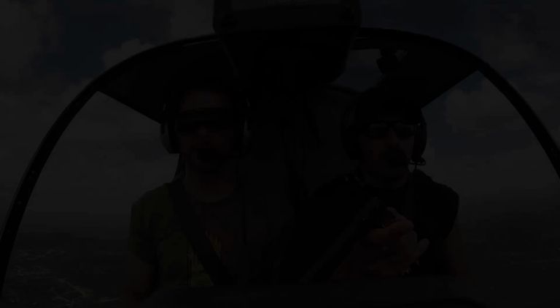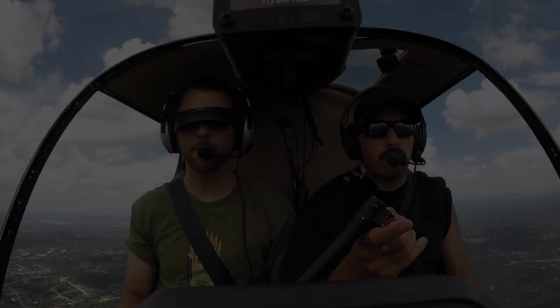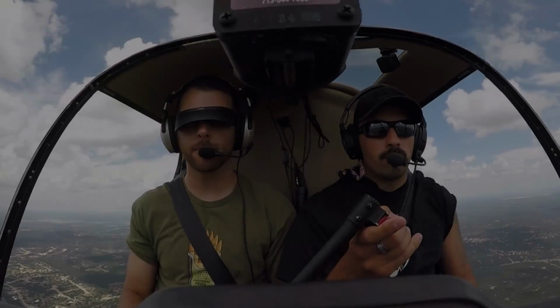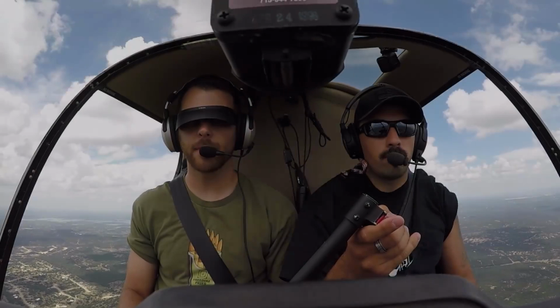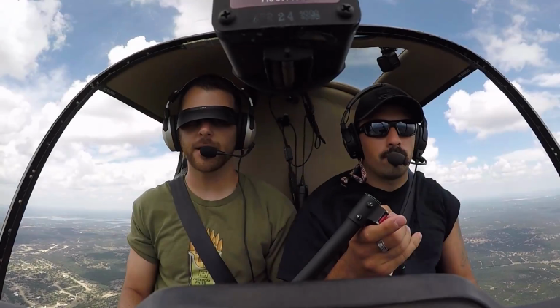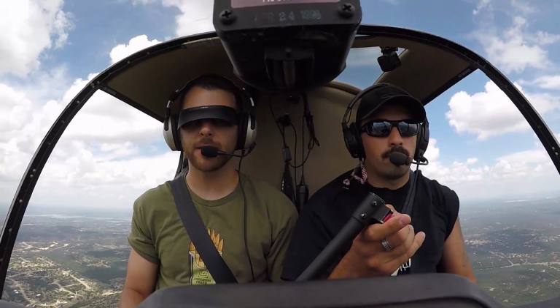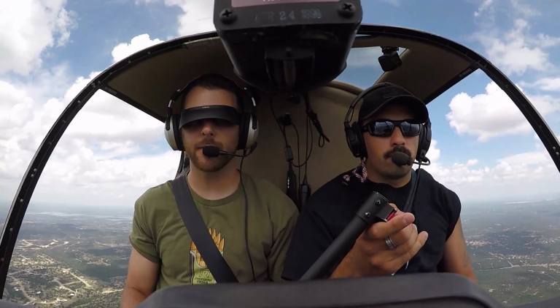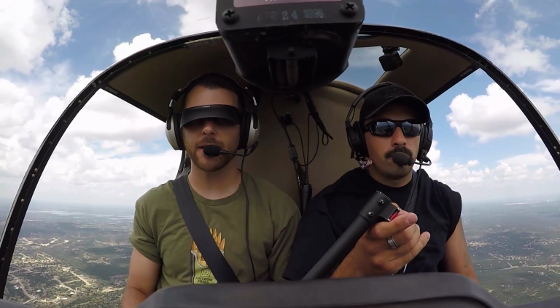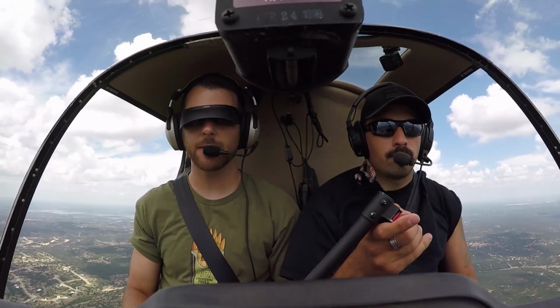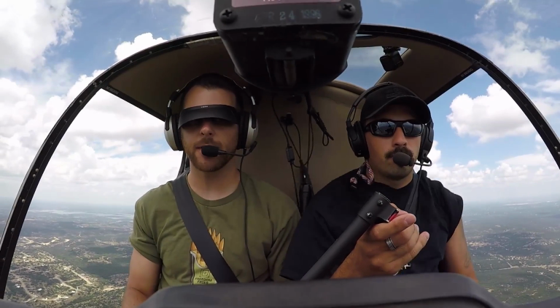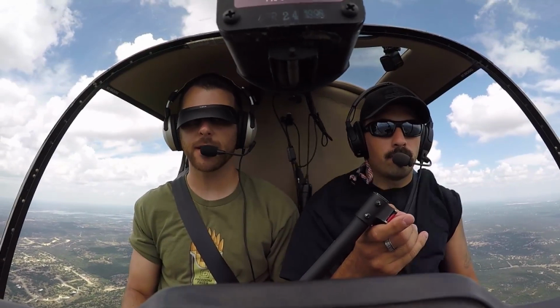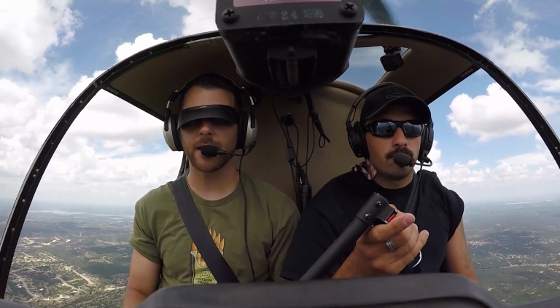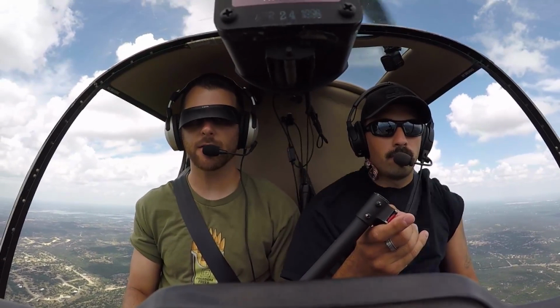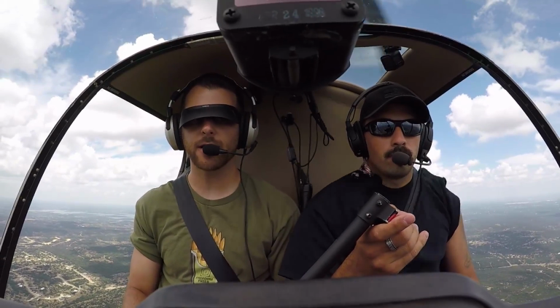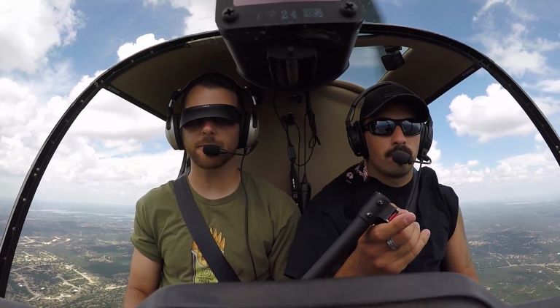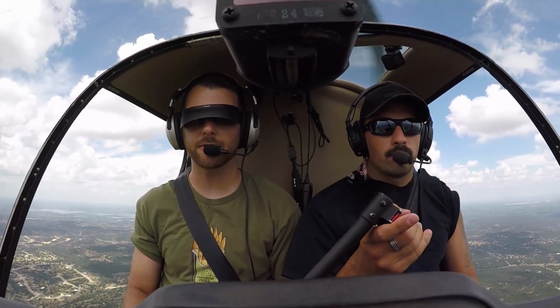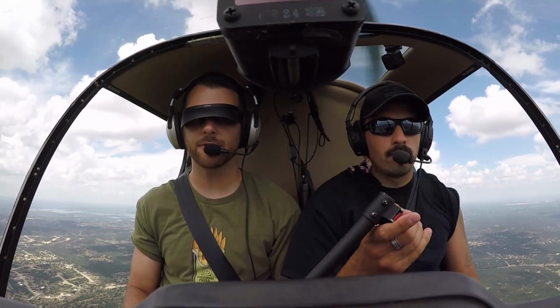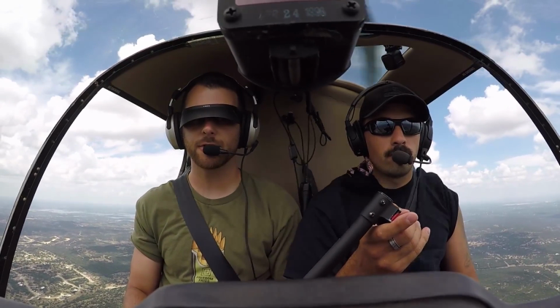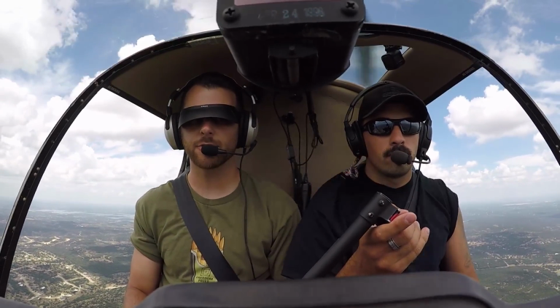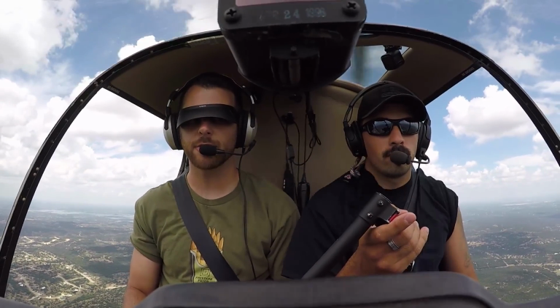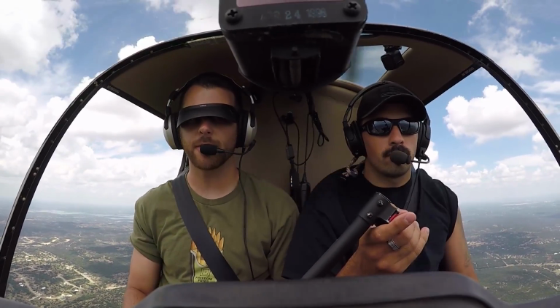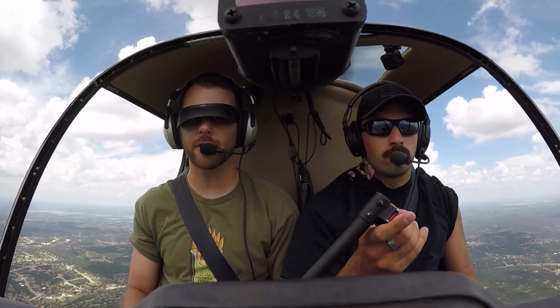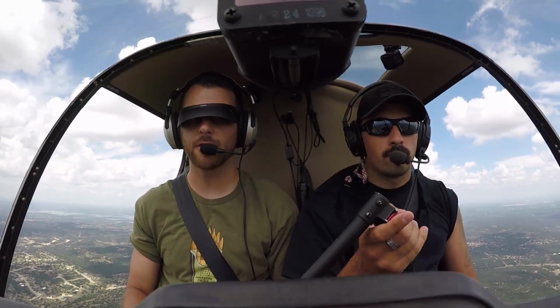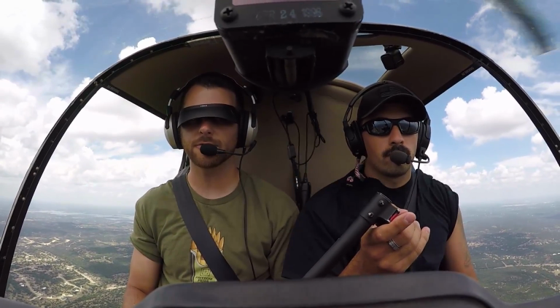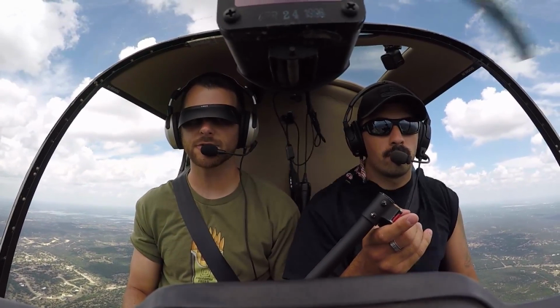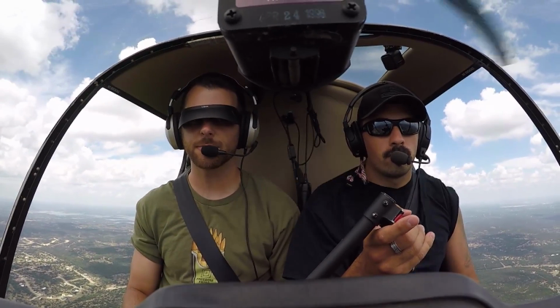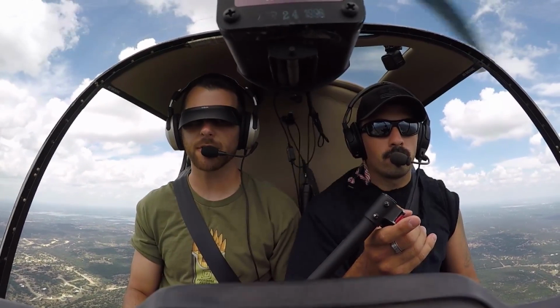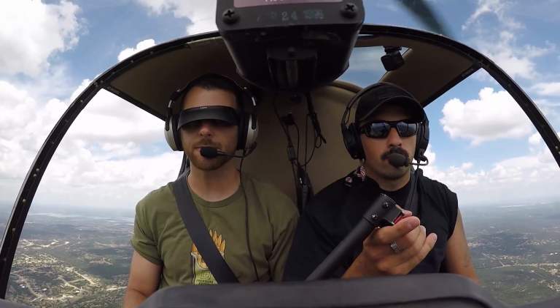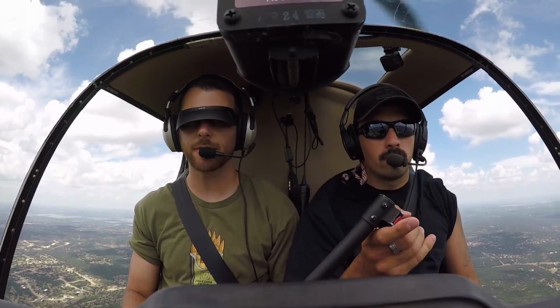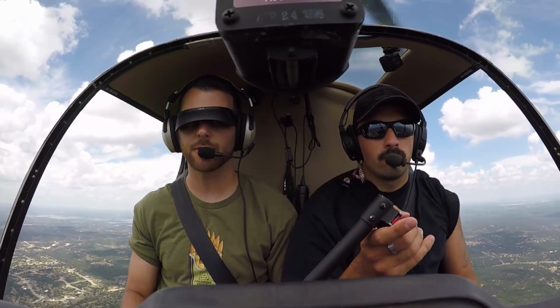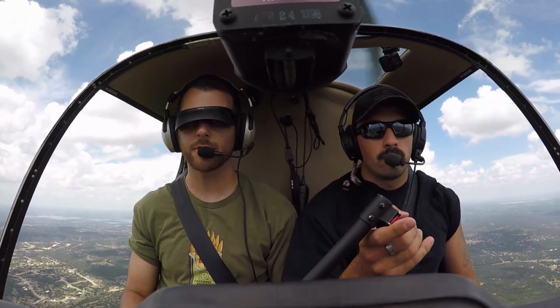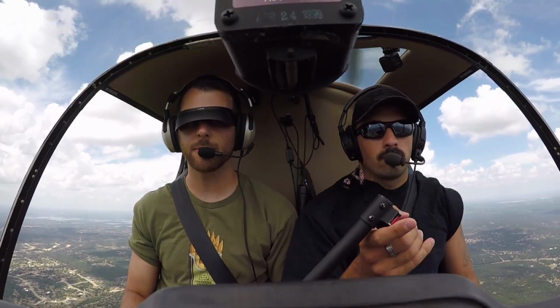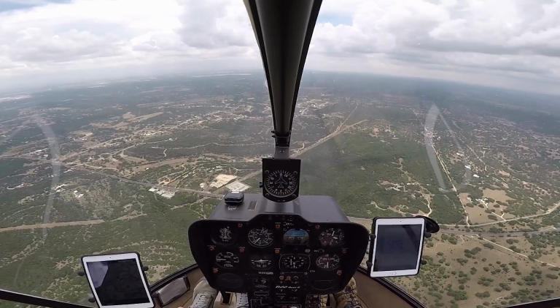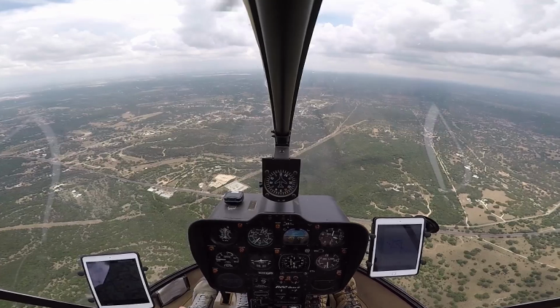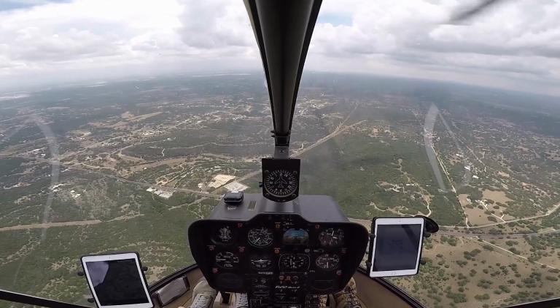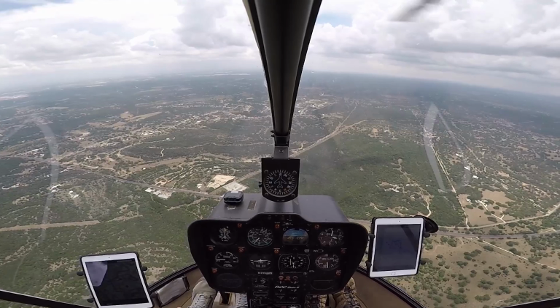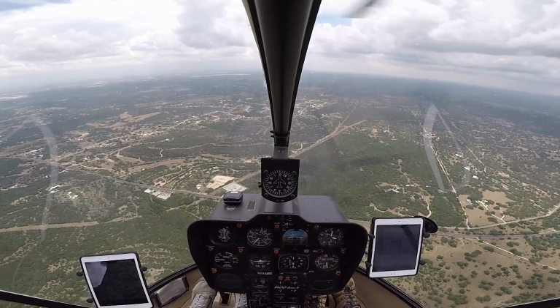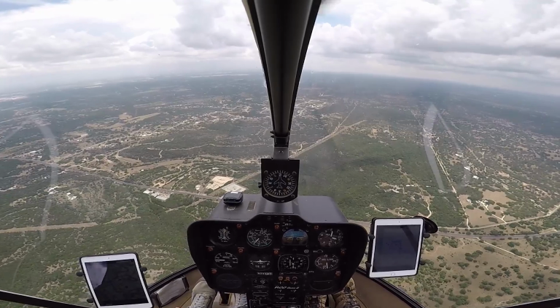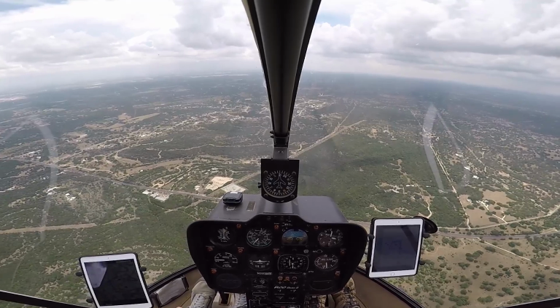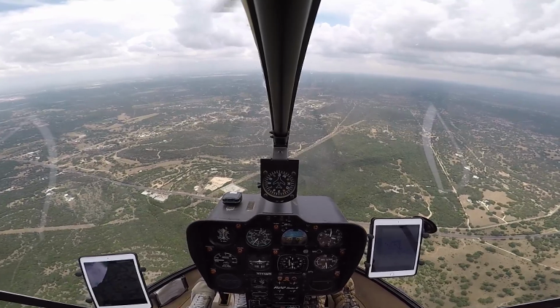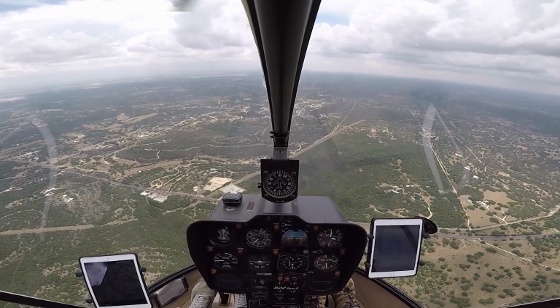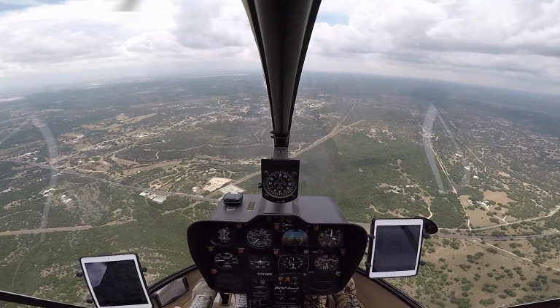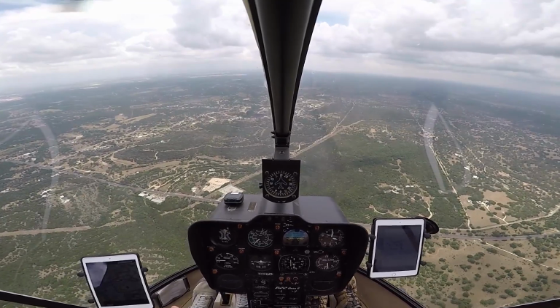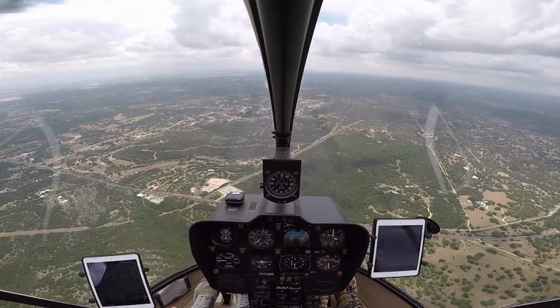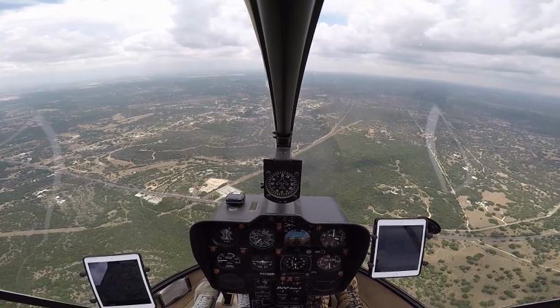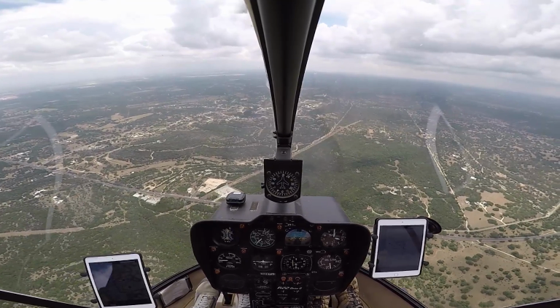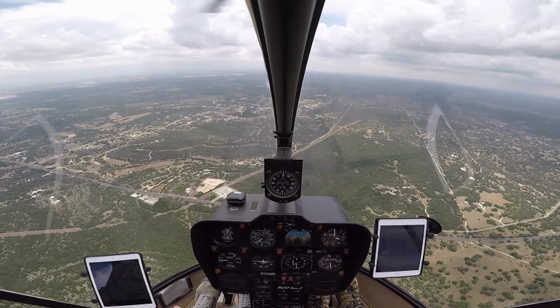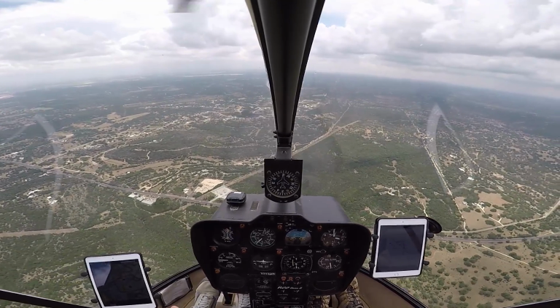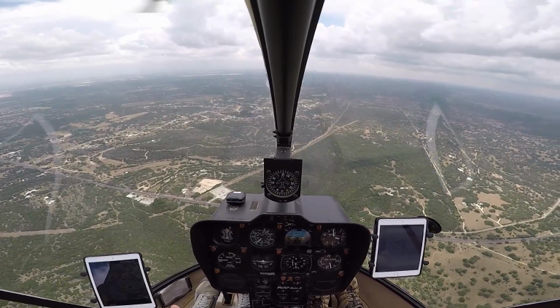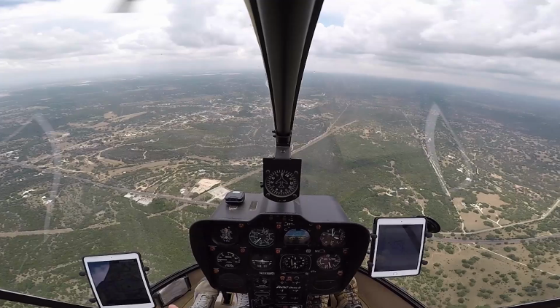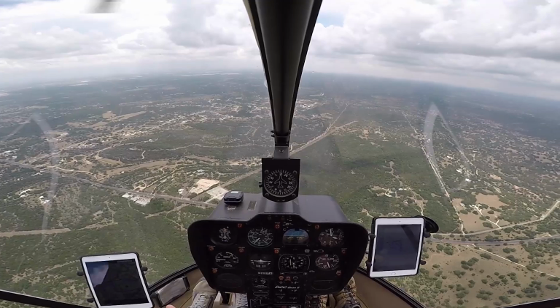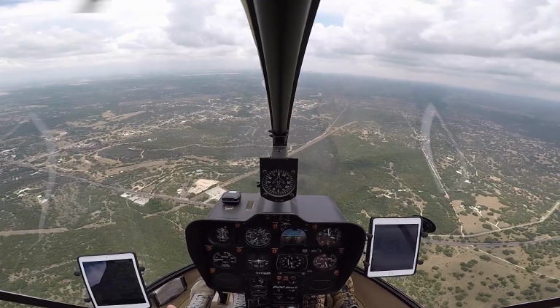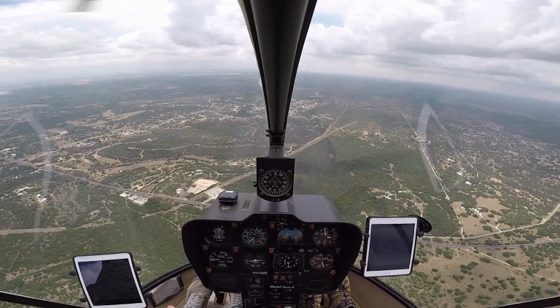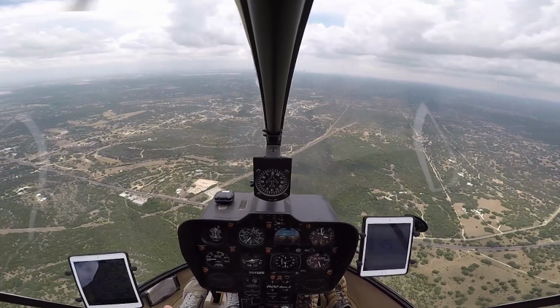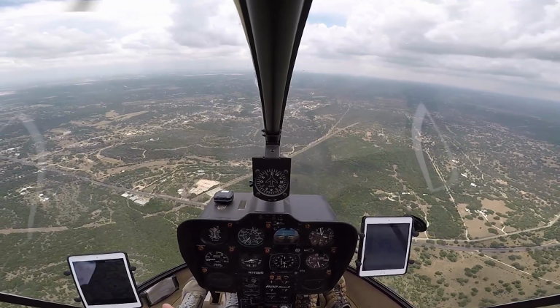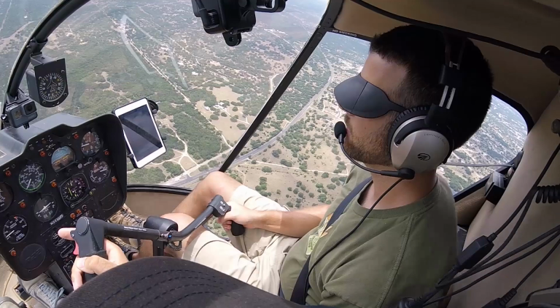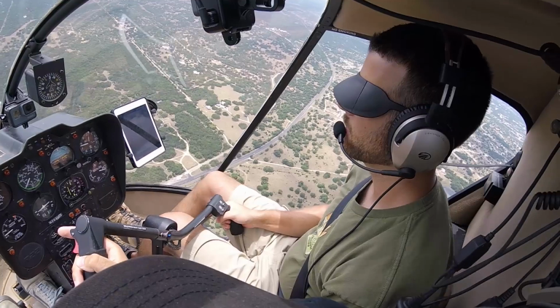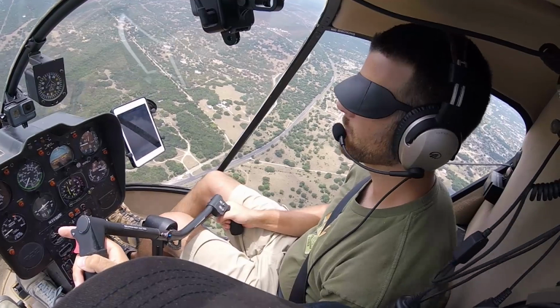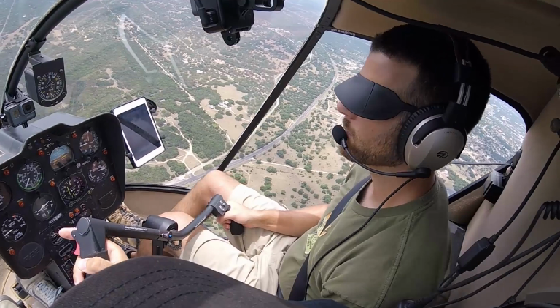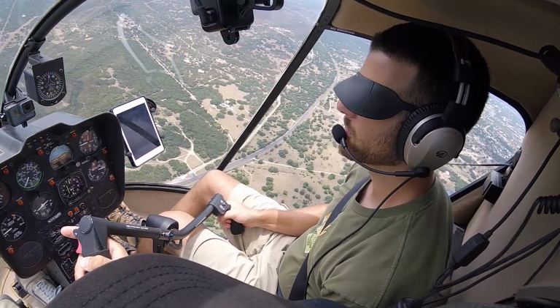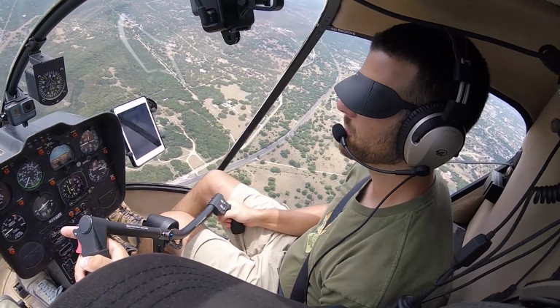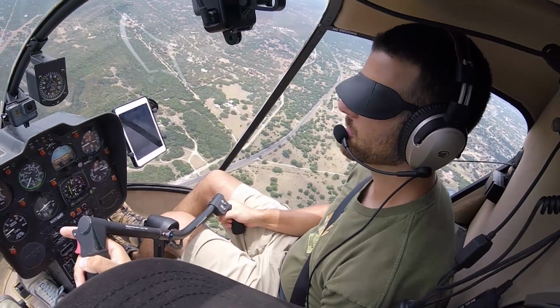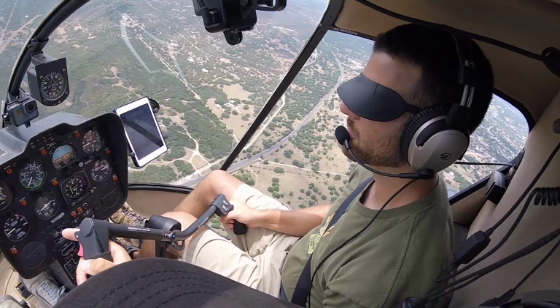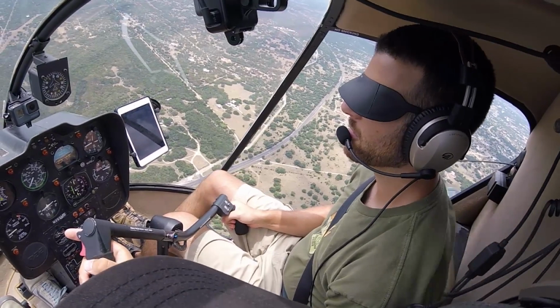Mayday, mayday, mayday. Helicopter 223 Mike Golf, just approximately three miles south of Canyon Lake. I've got a possible engine failure. Two souls on board.